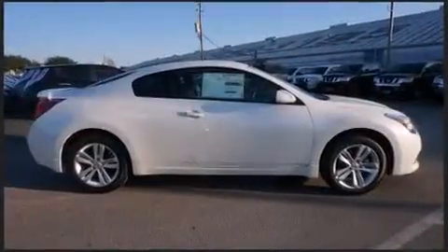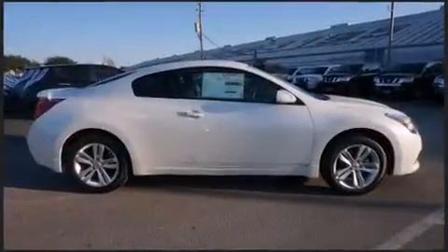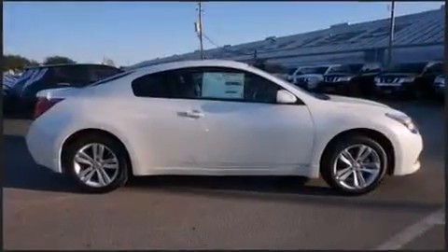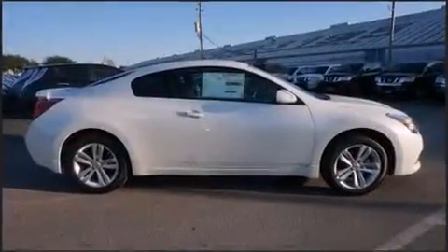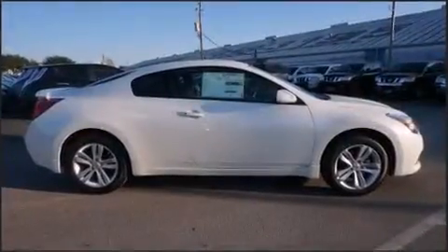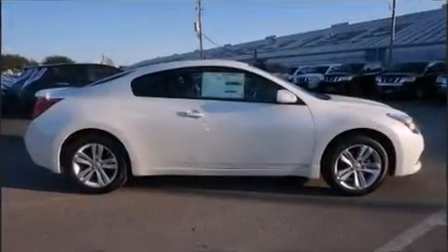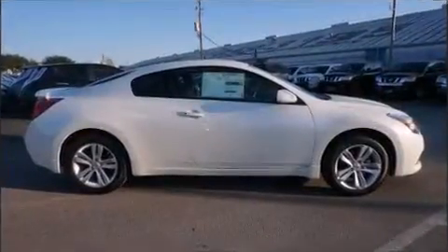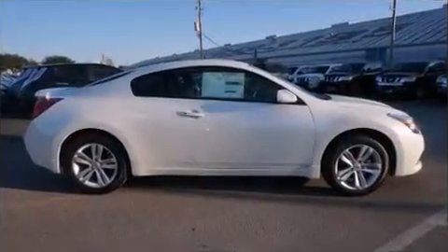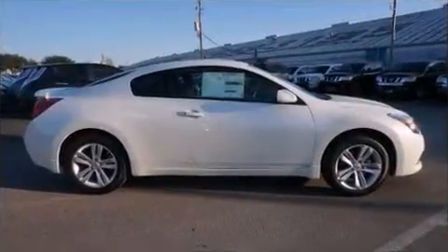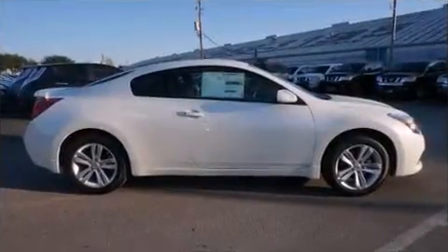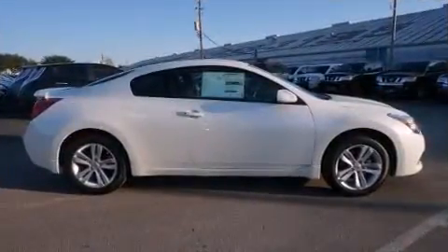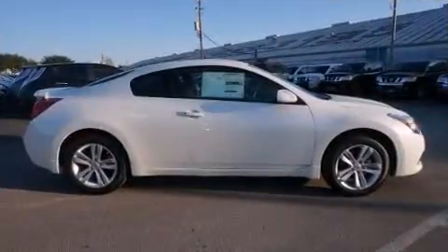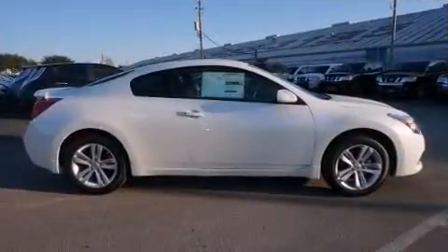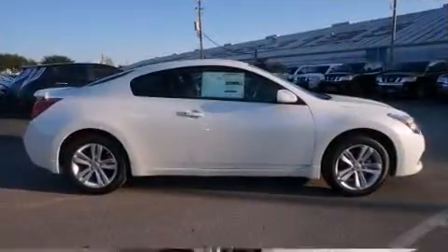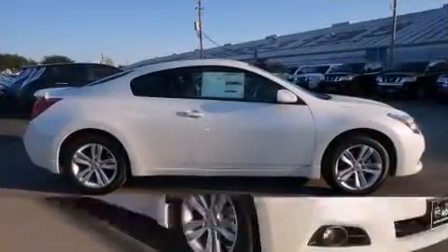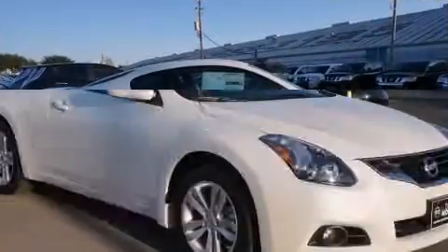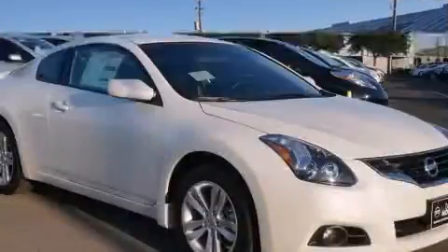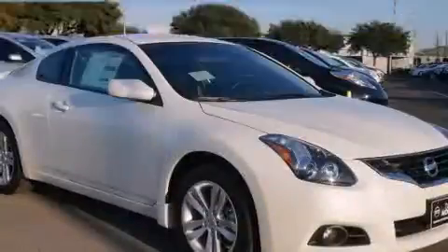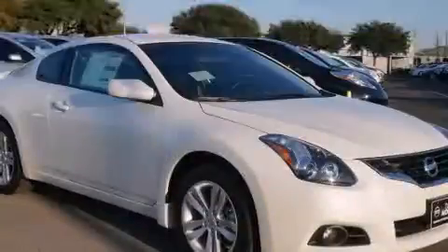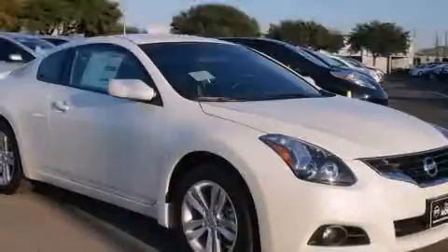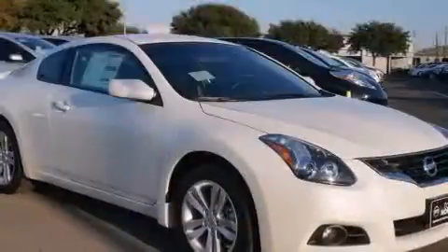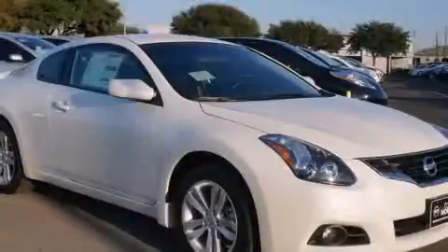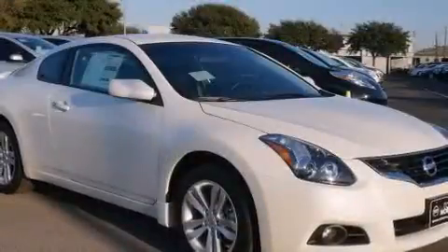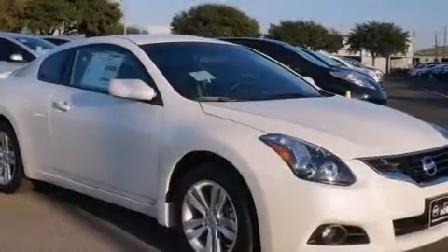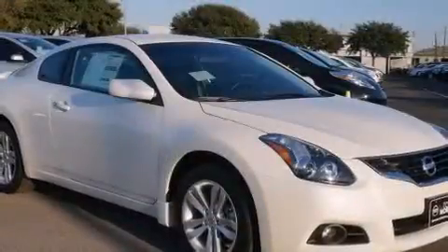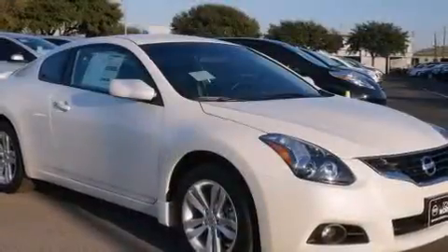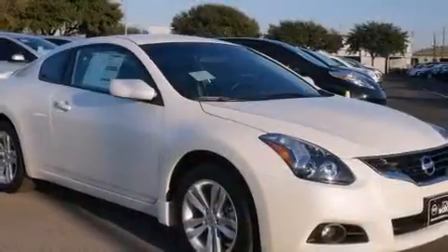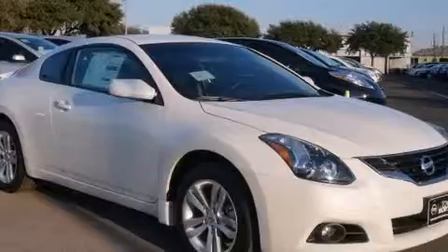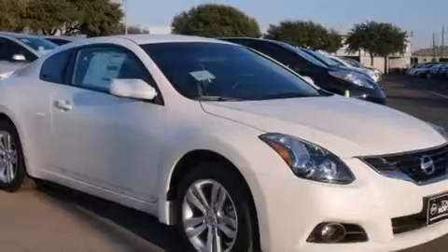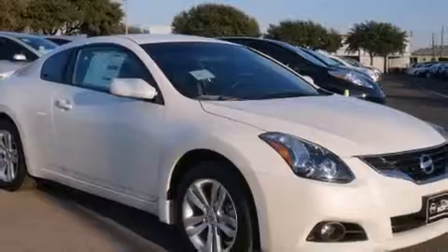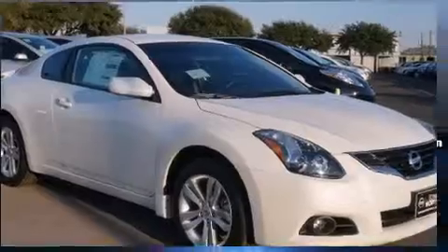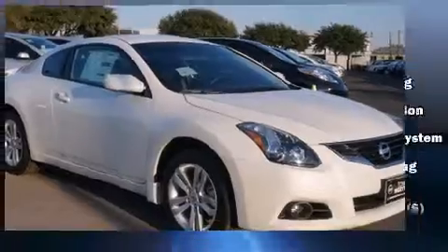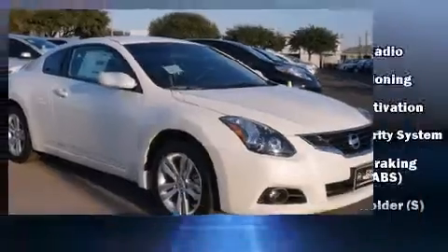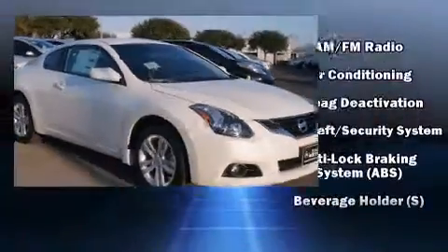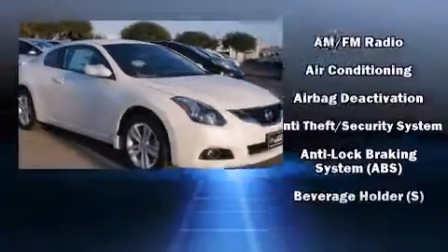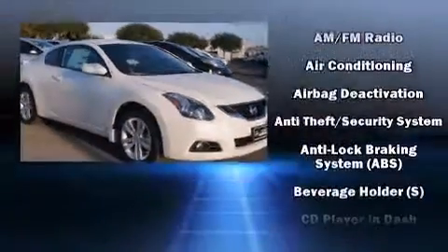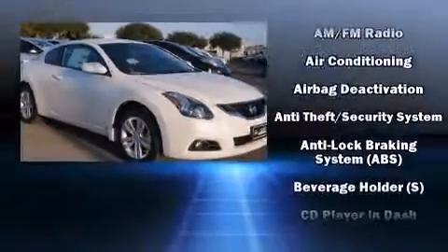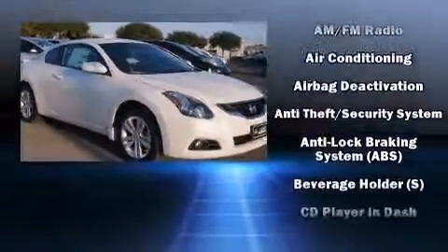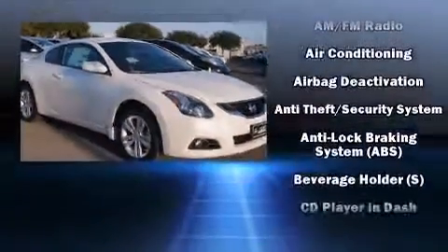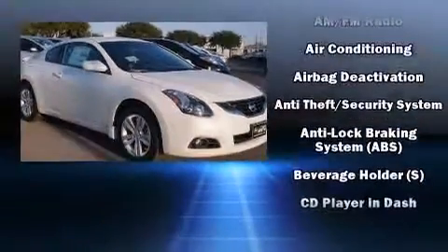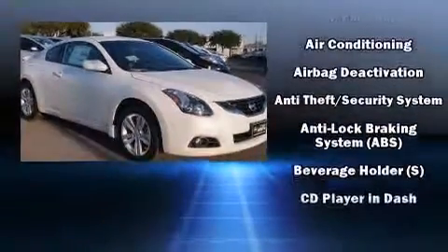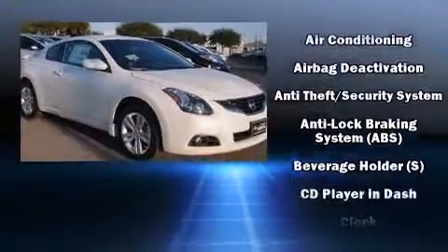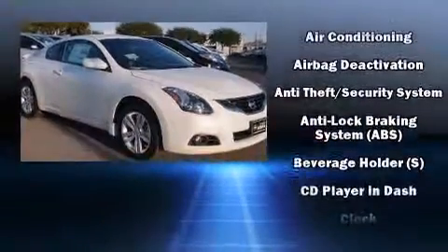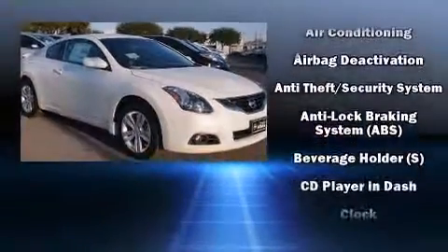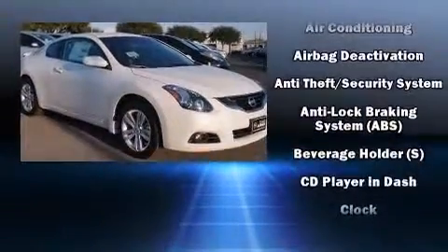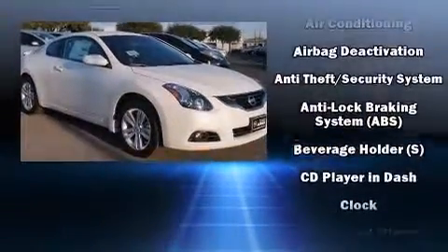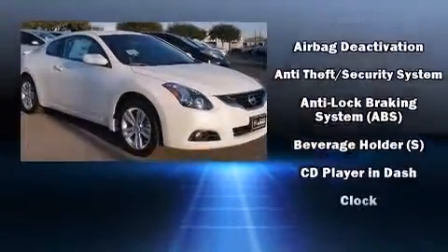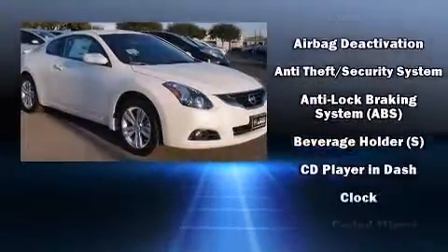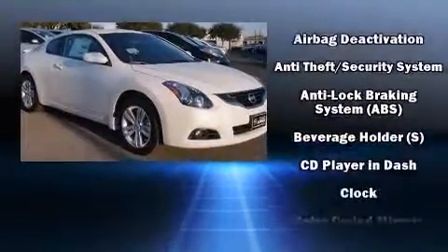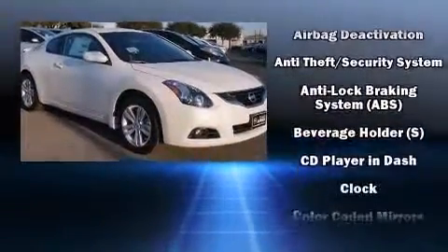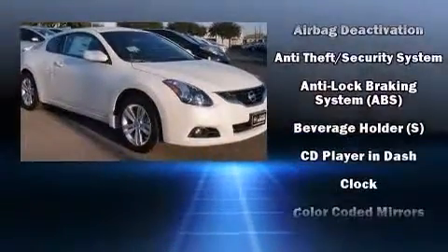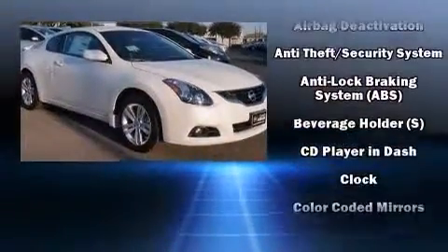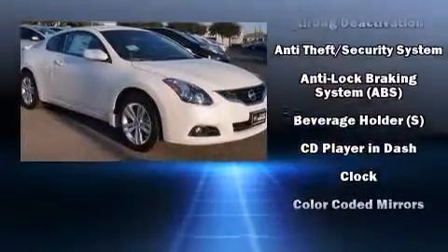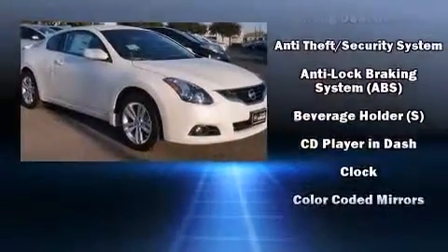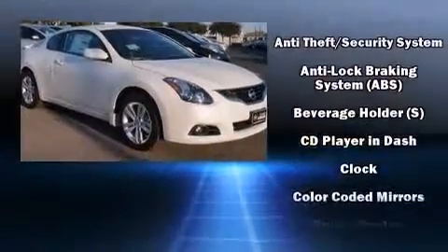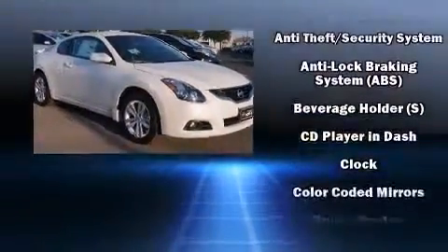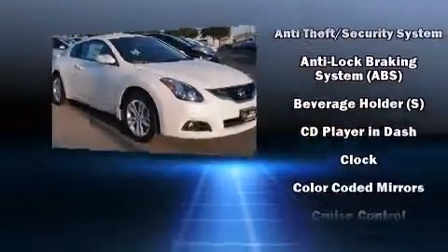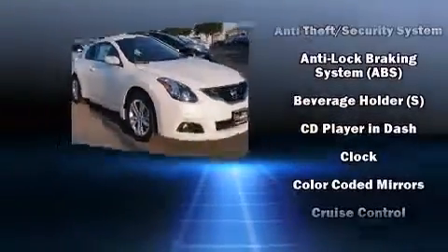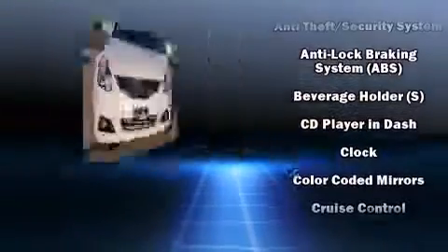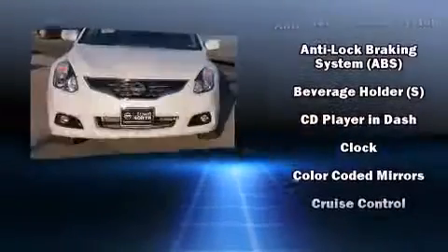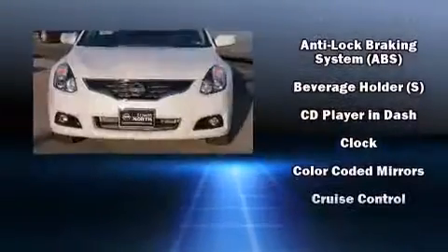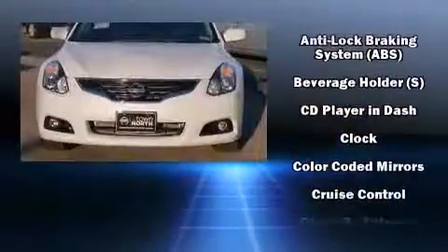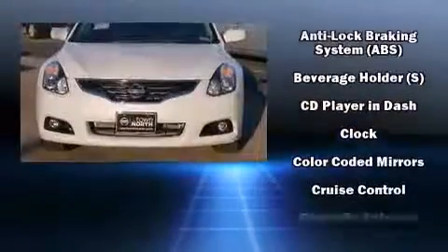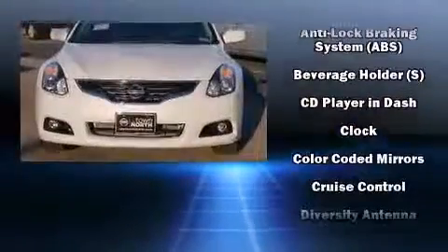Top features include front bucket seats, variably intermittent wipers, a trip computer, and remote keyless entry.